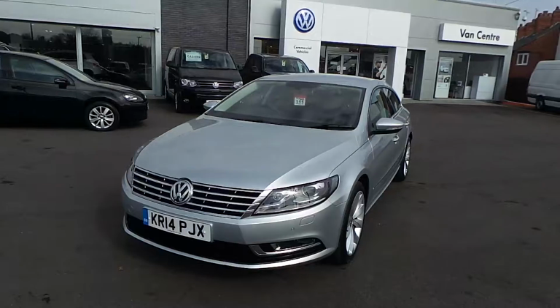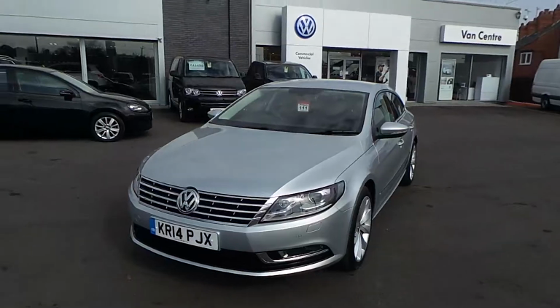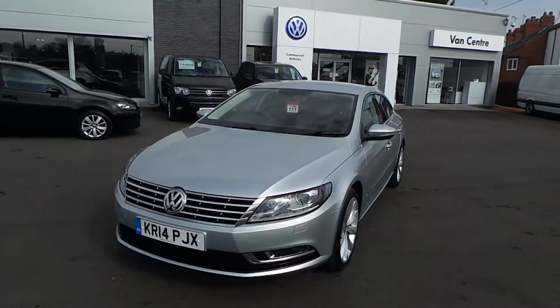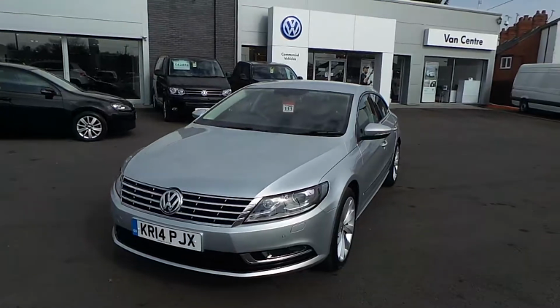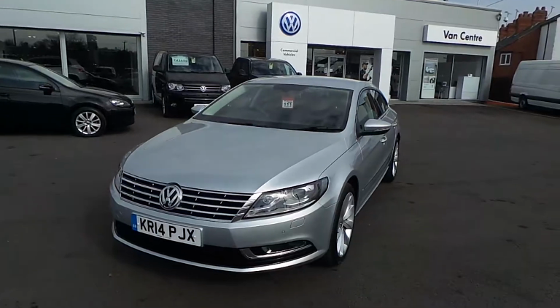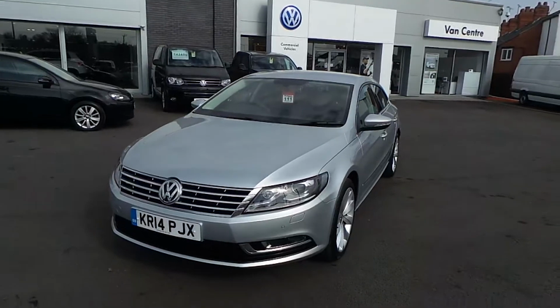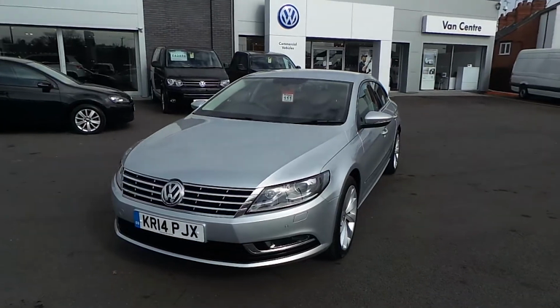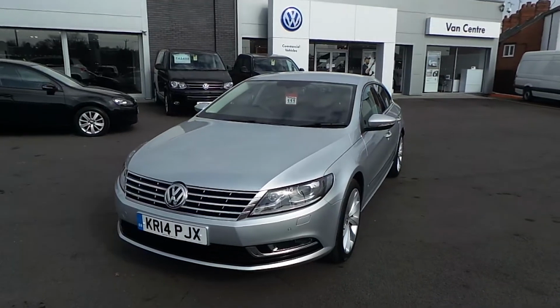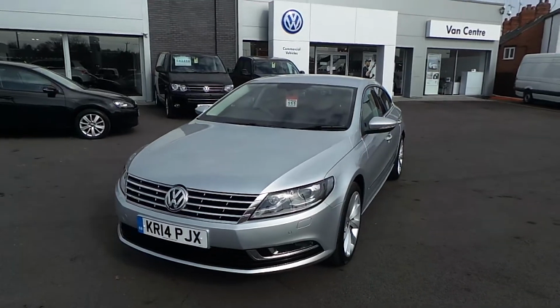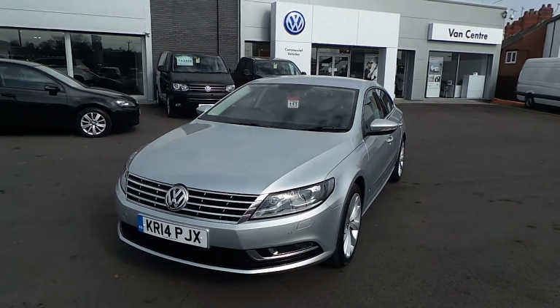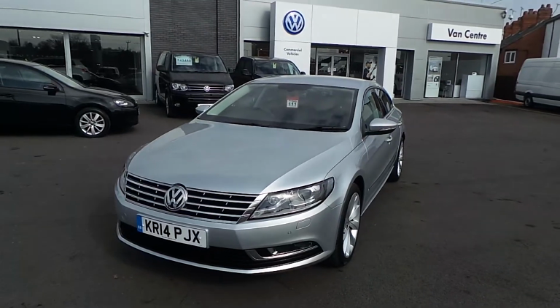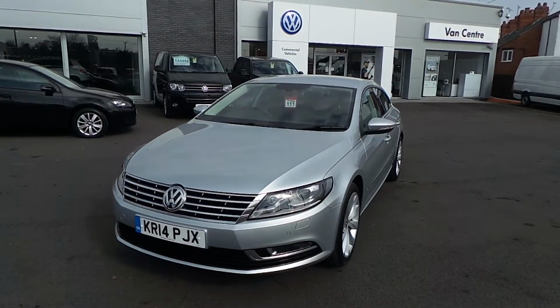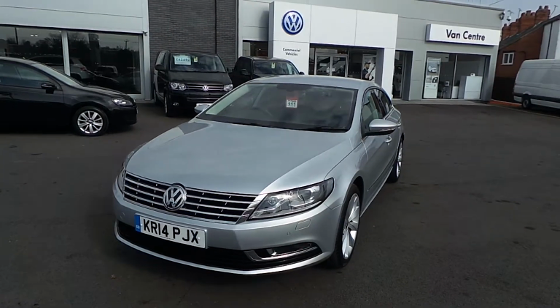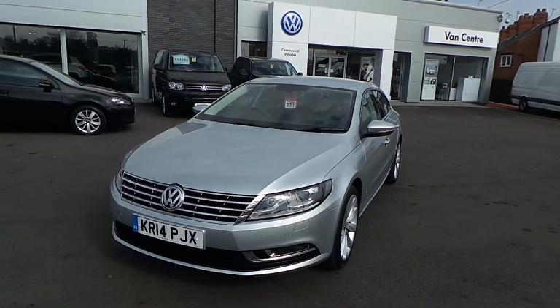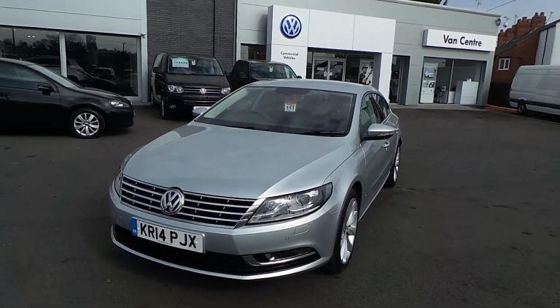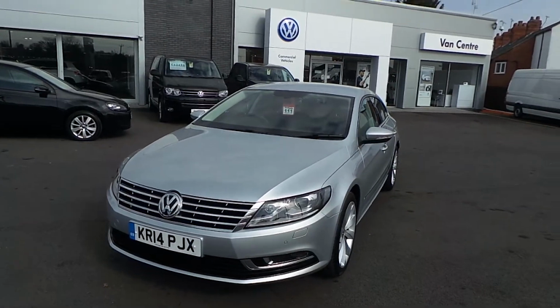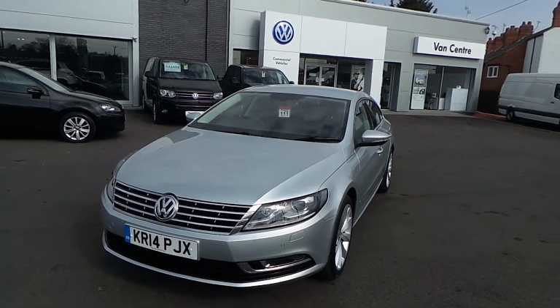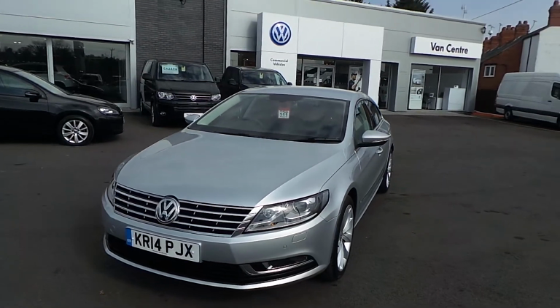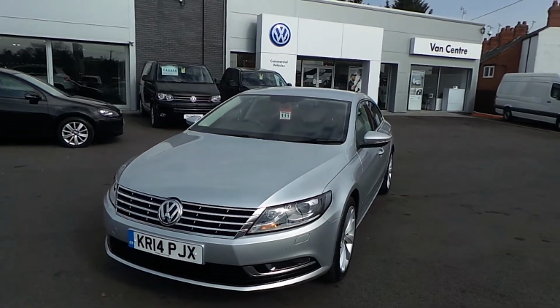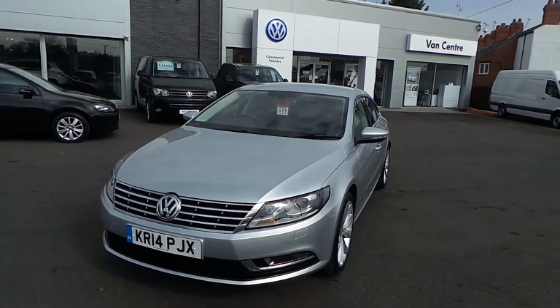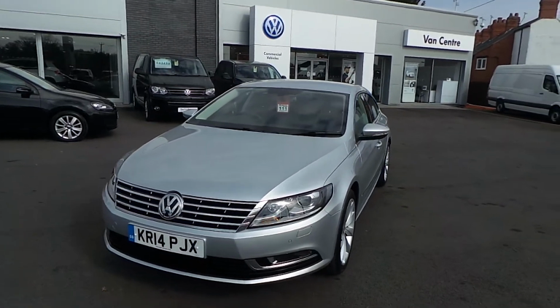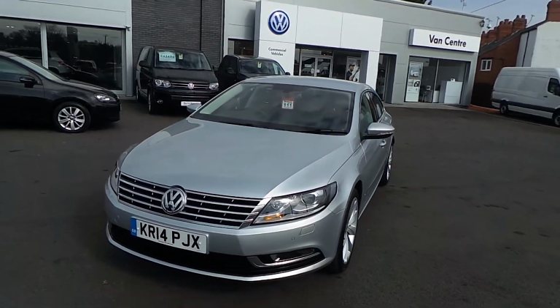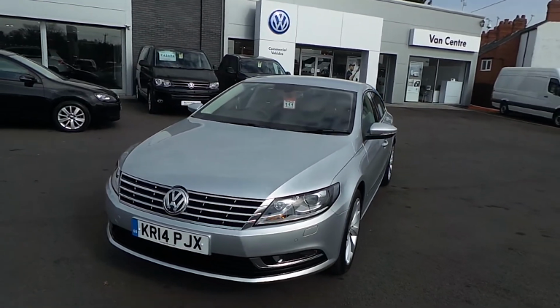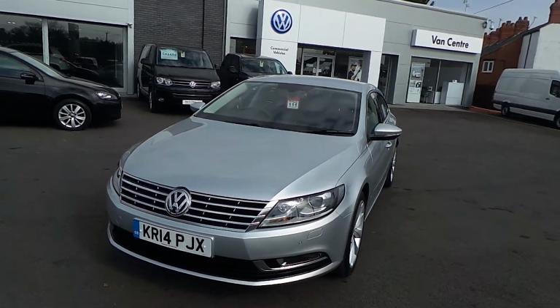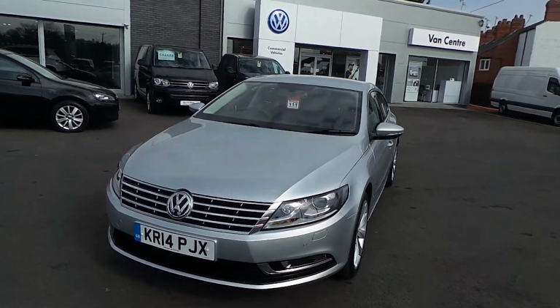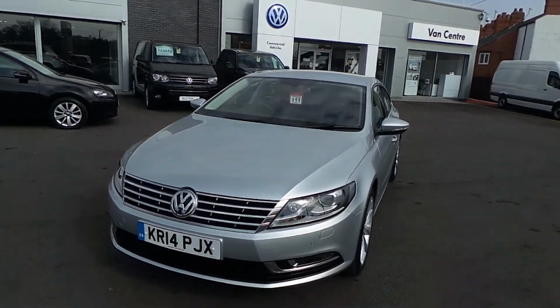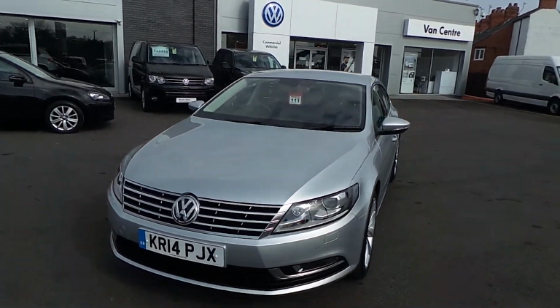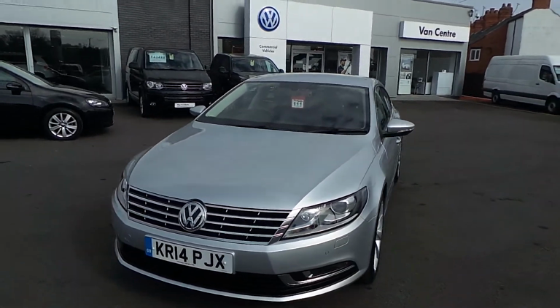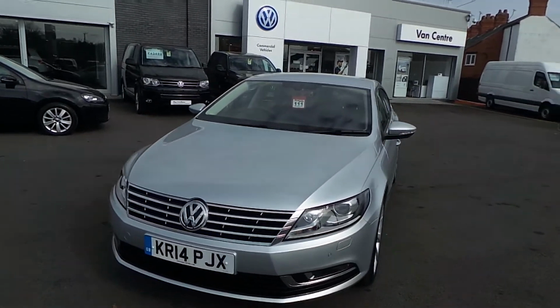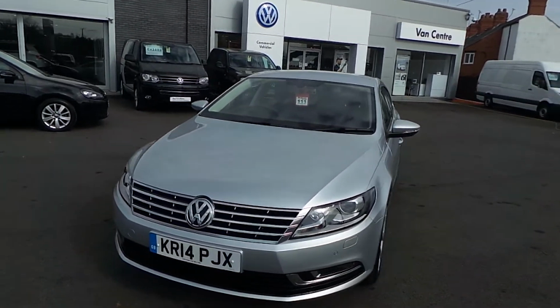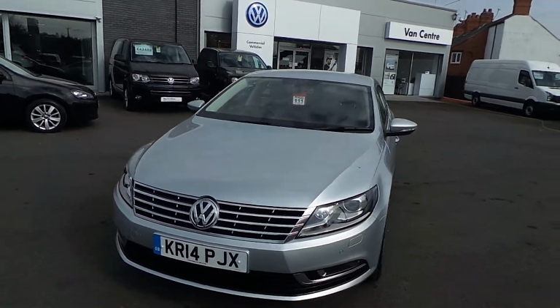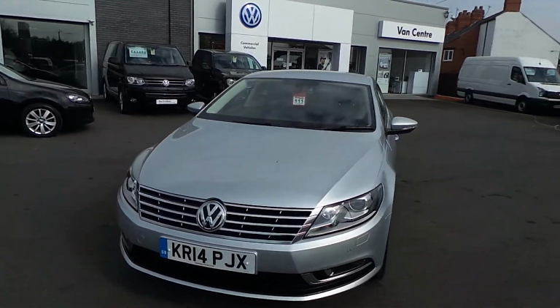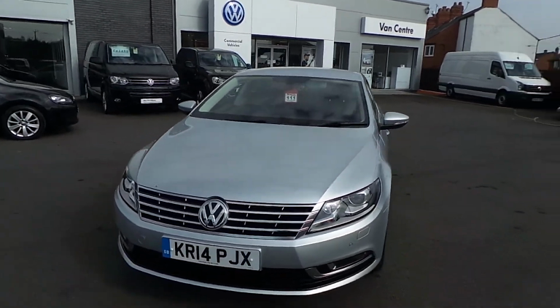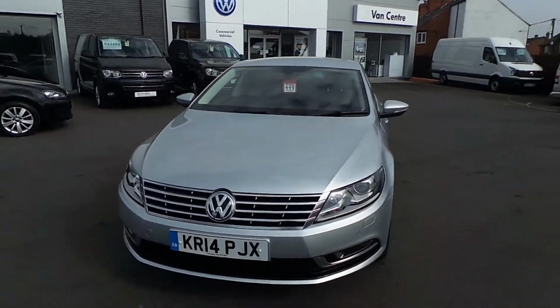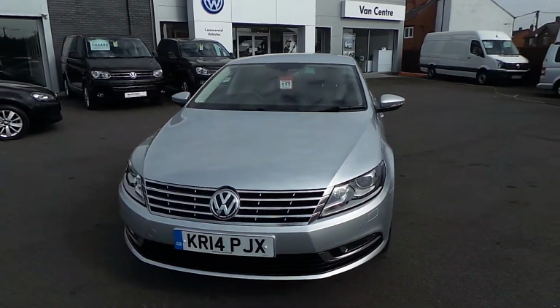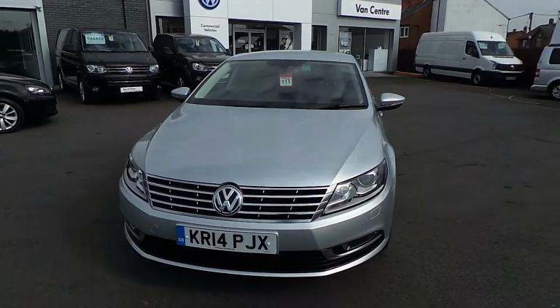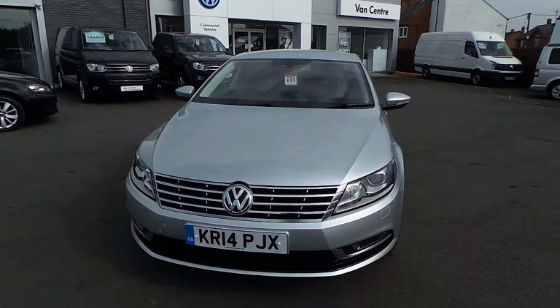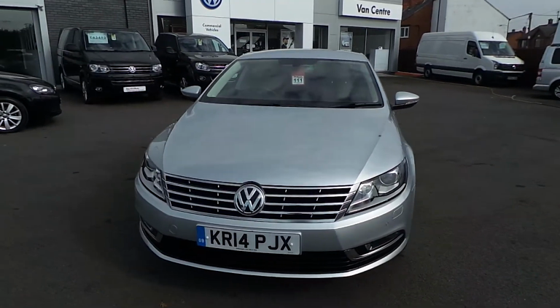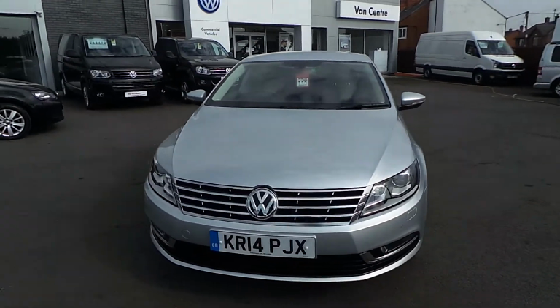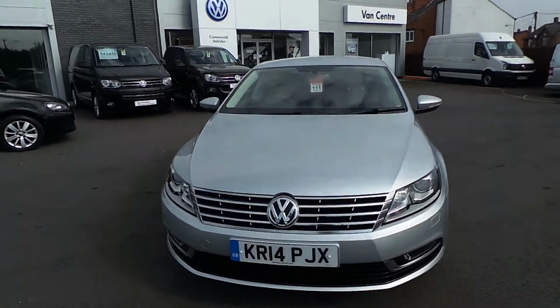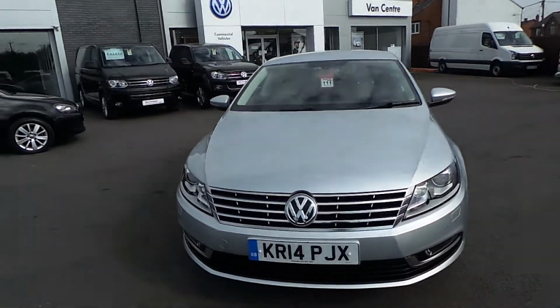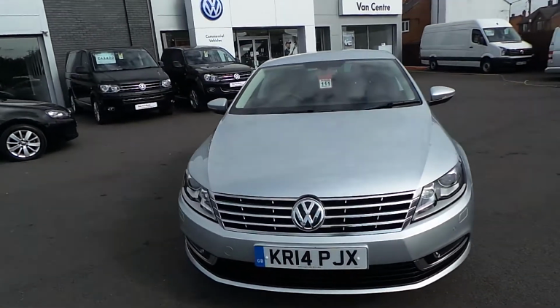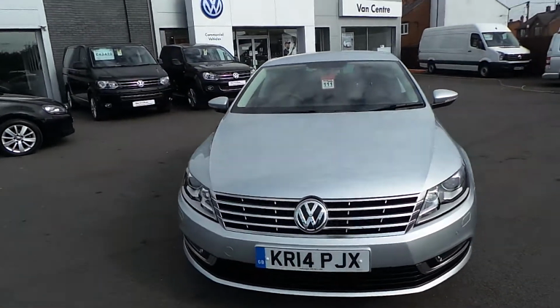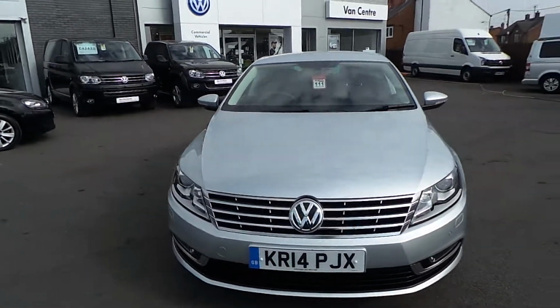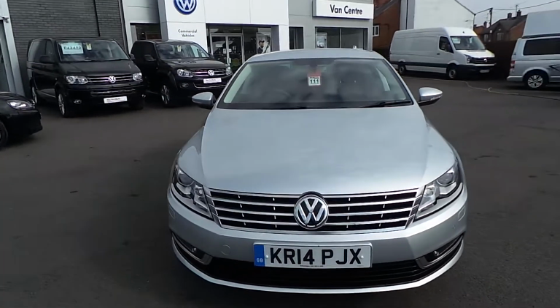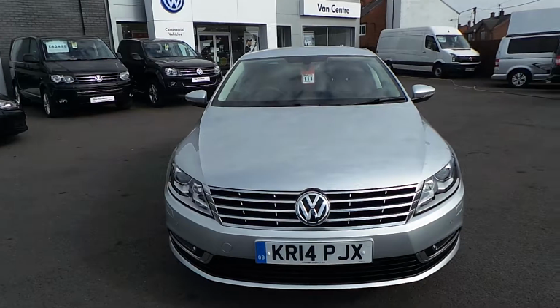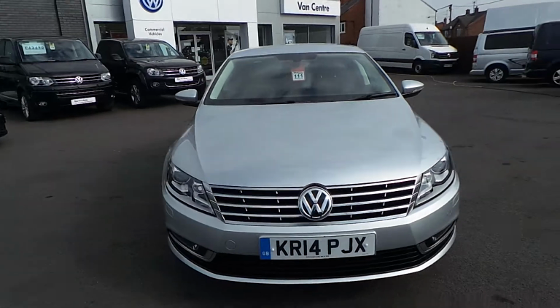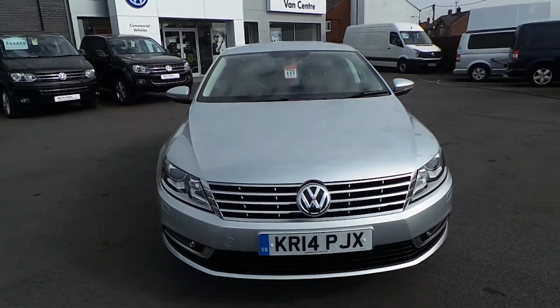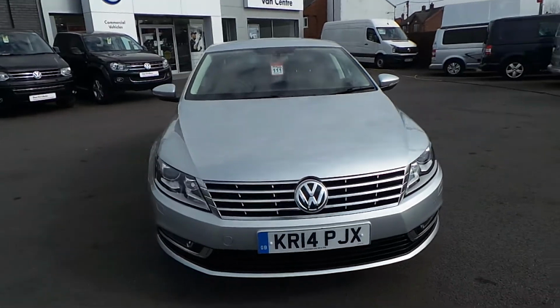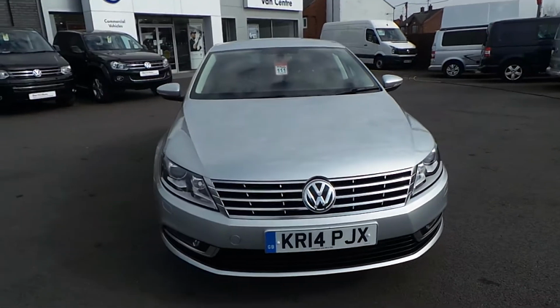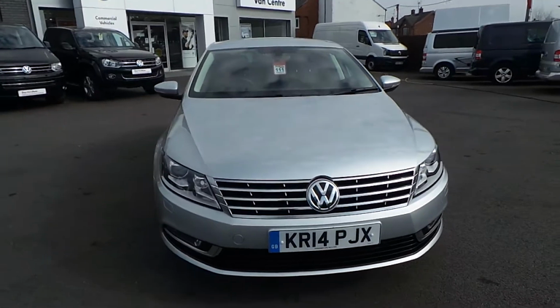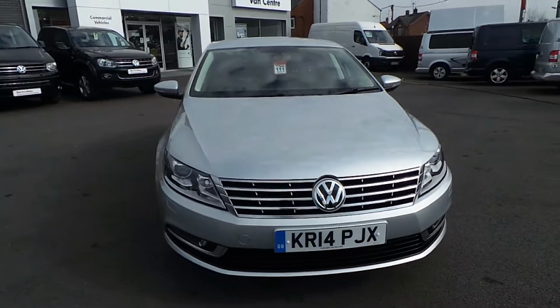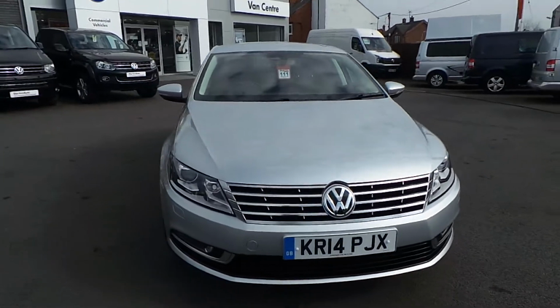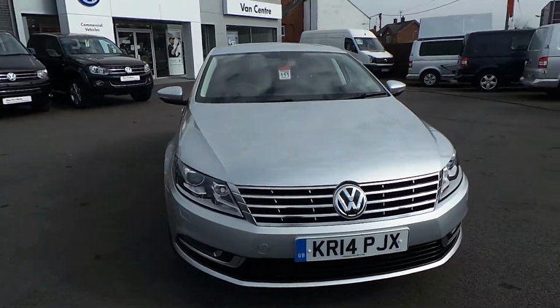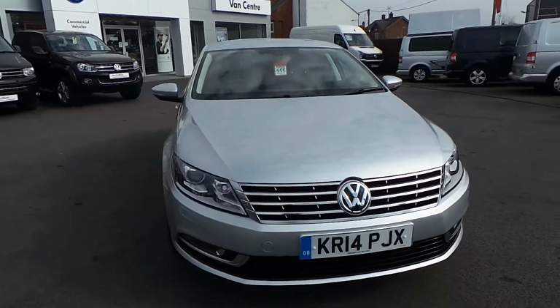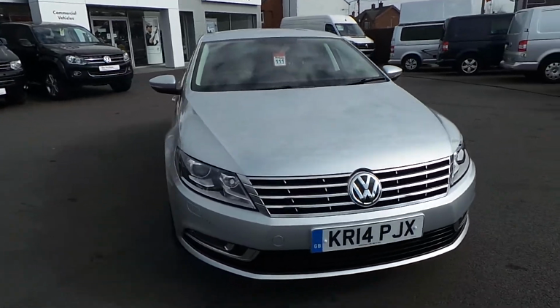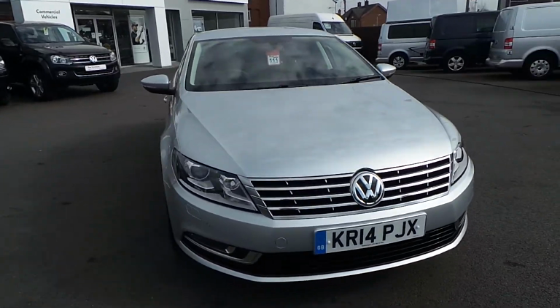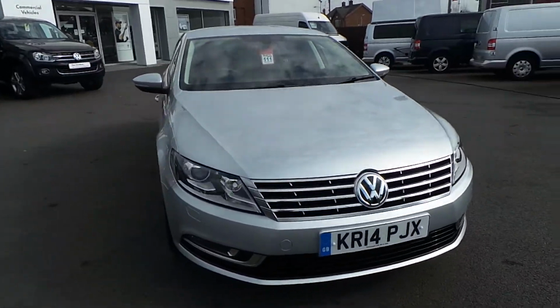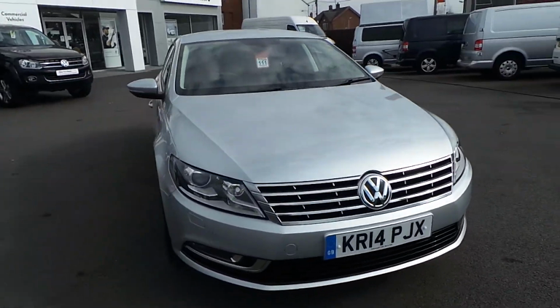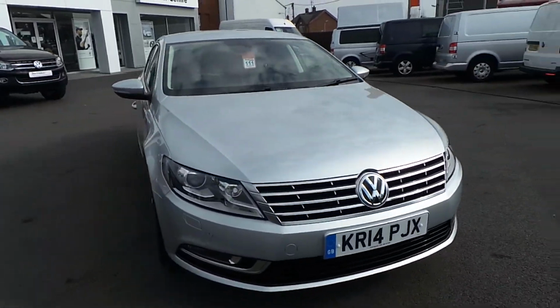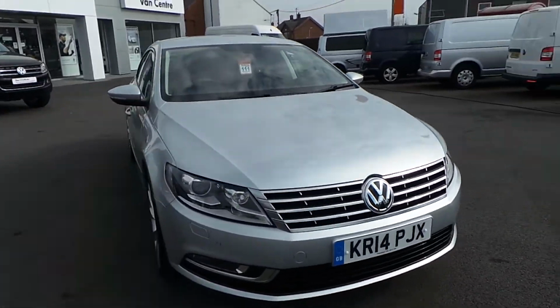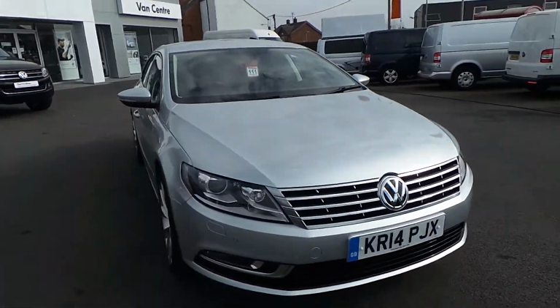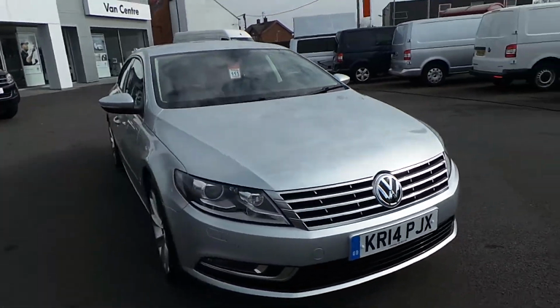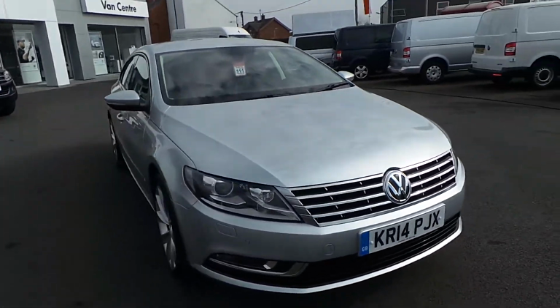Hi, let me show you around our Volkswagen CC 2 litre TDI 140 PS that we have on sale here at Wrexham Volkswagen.